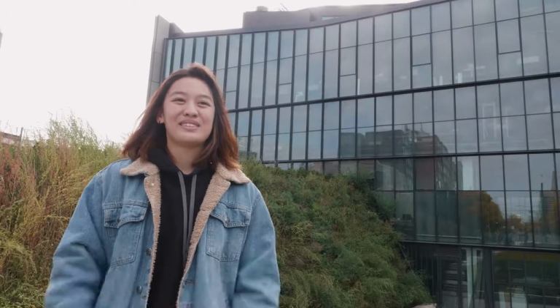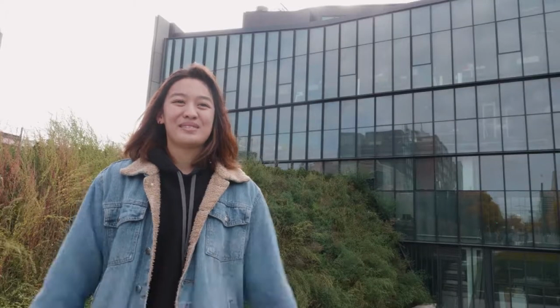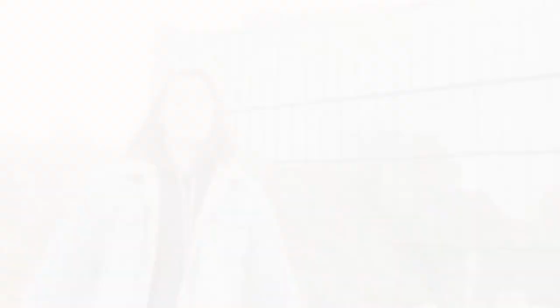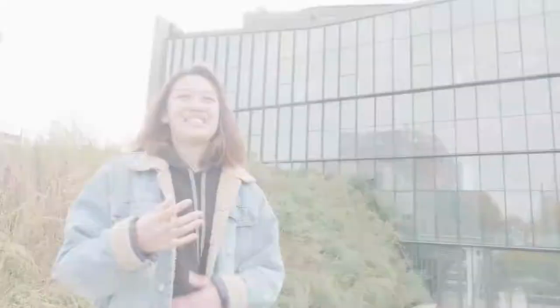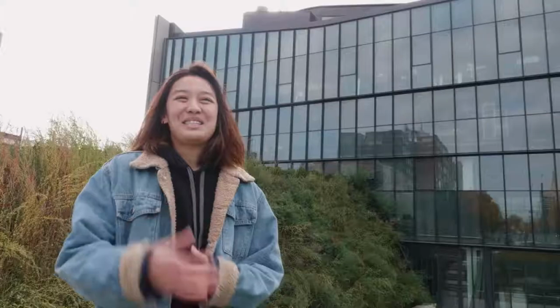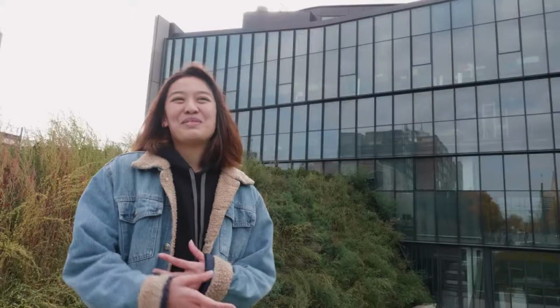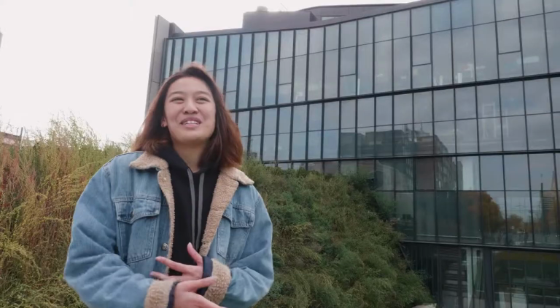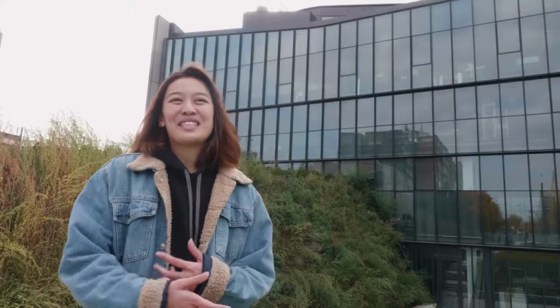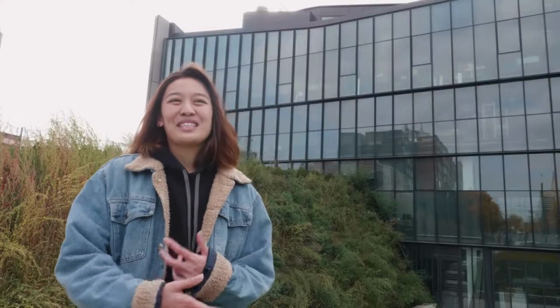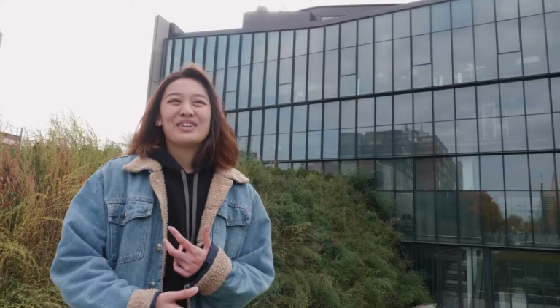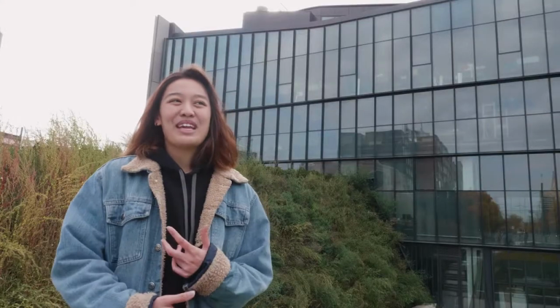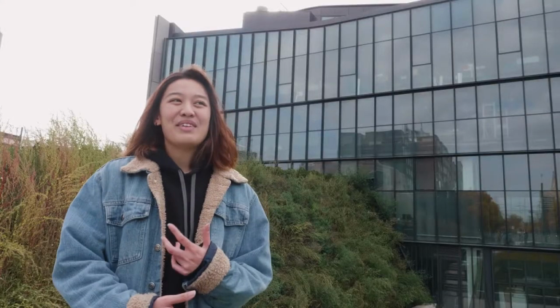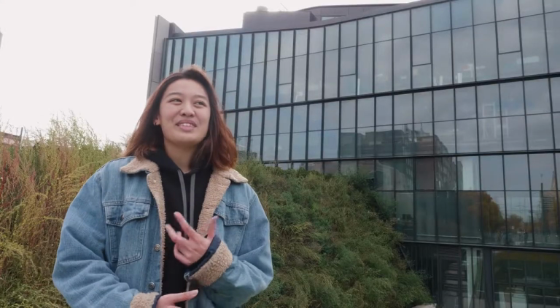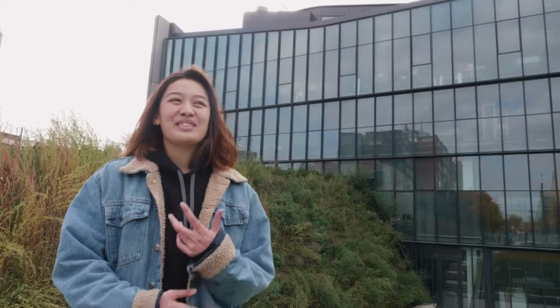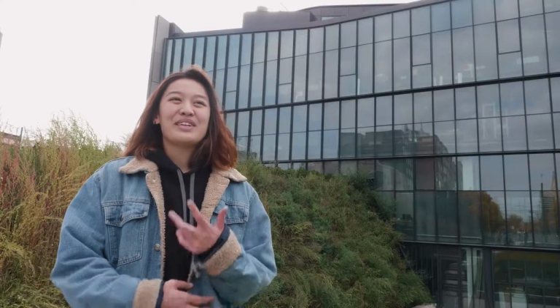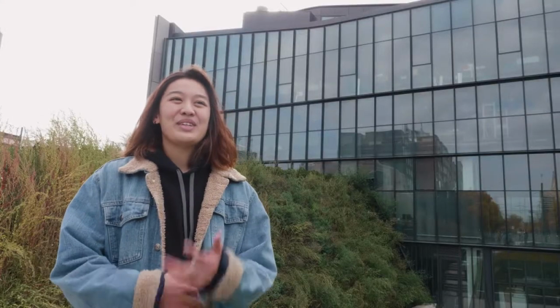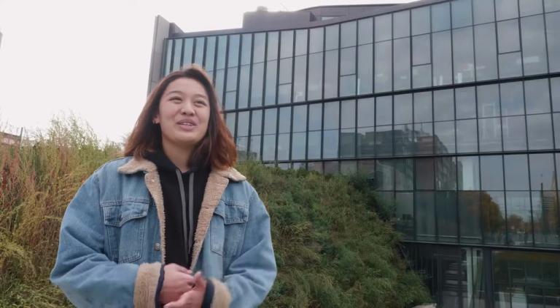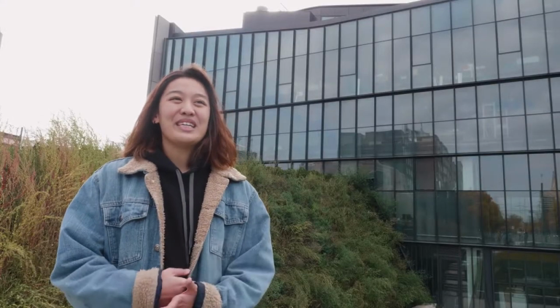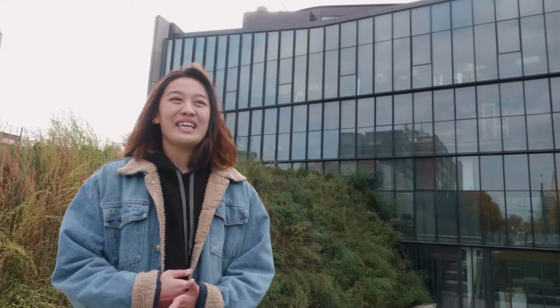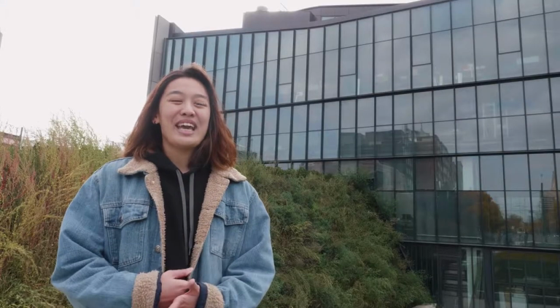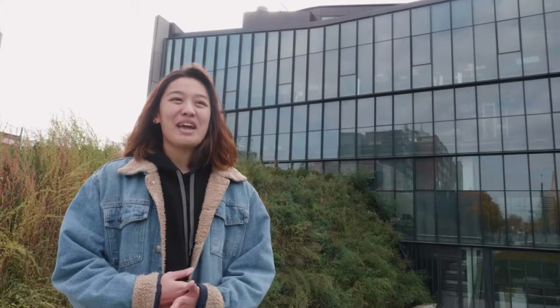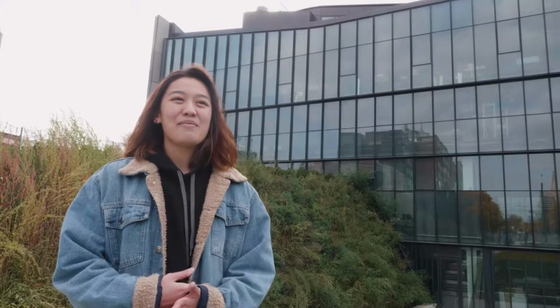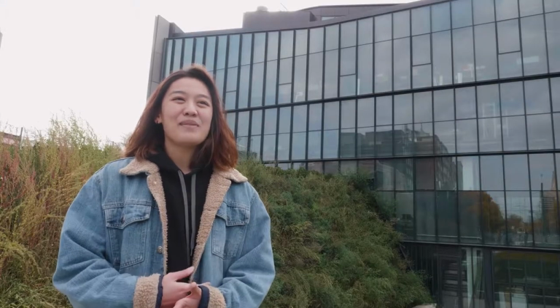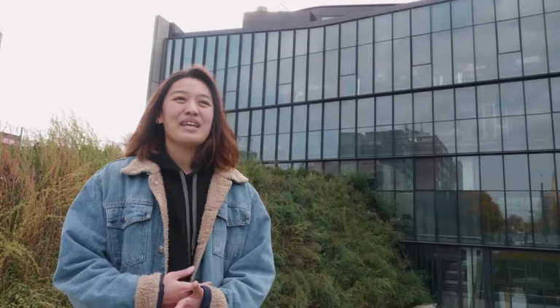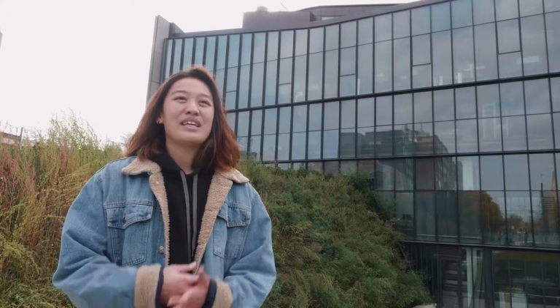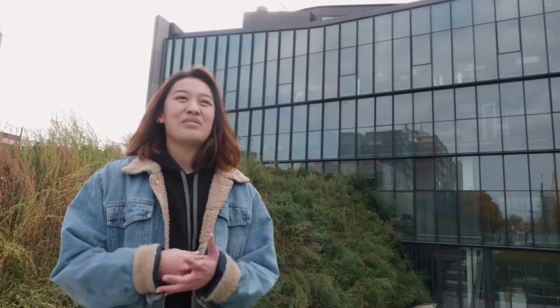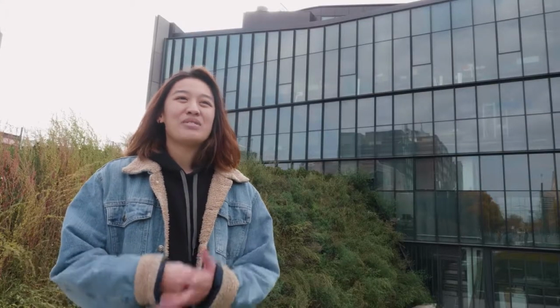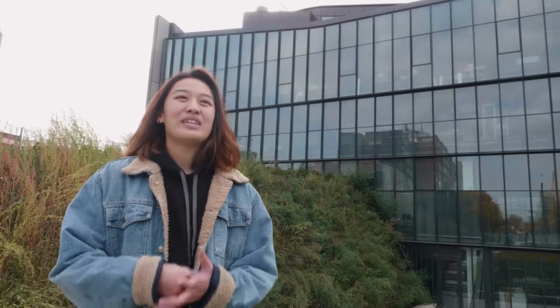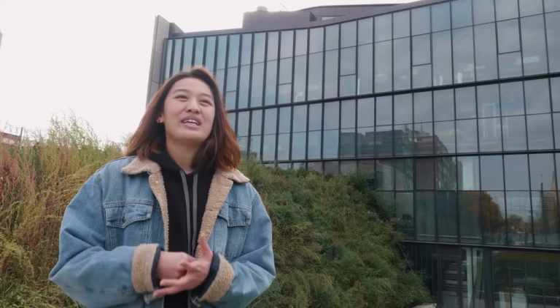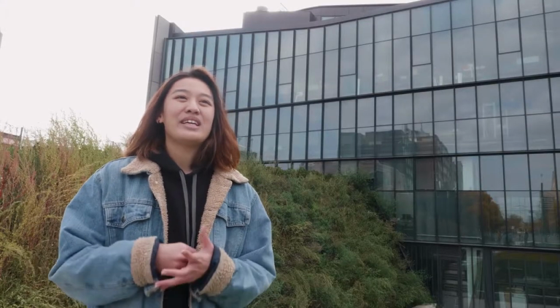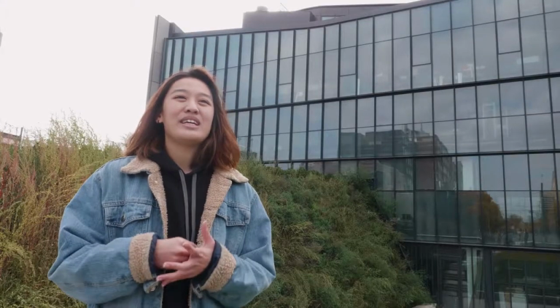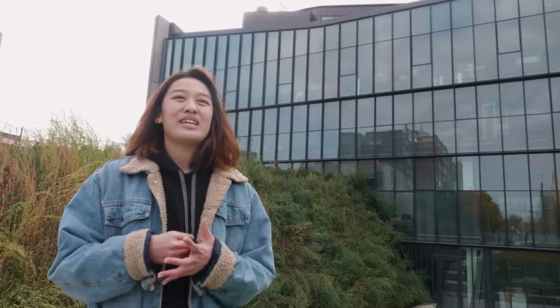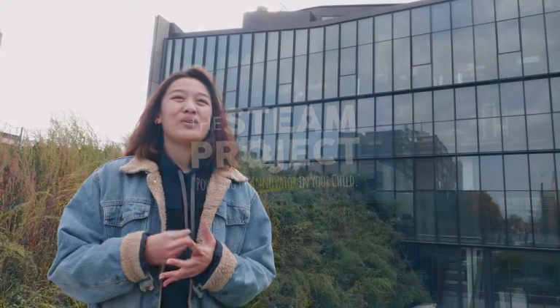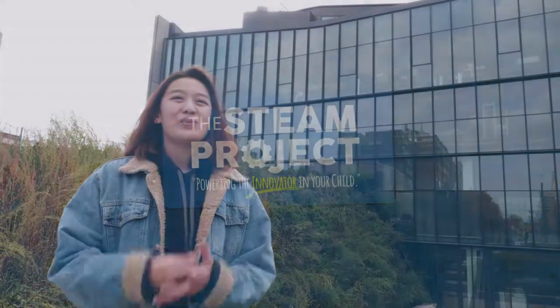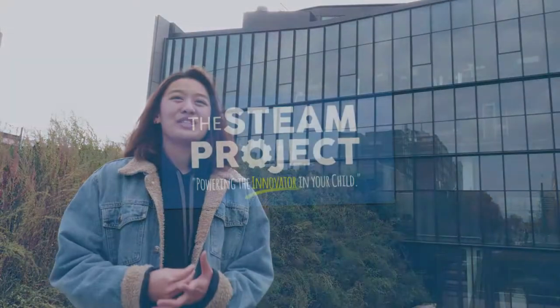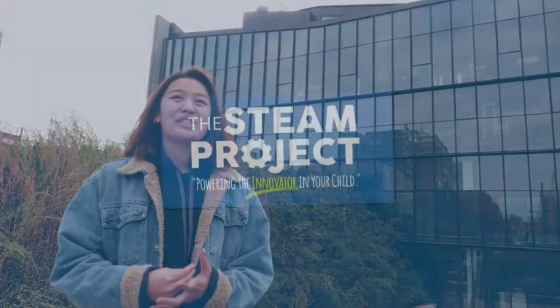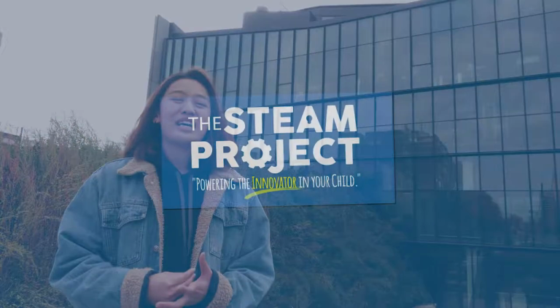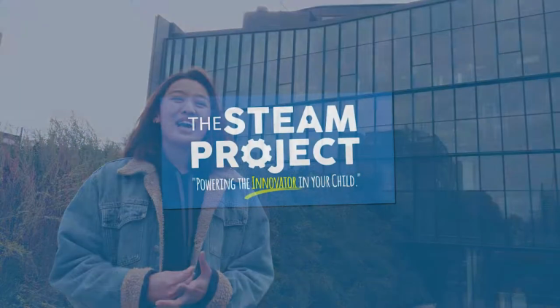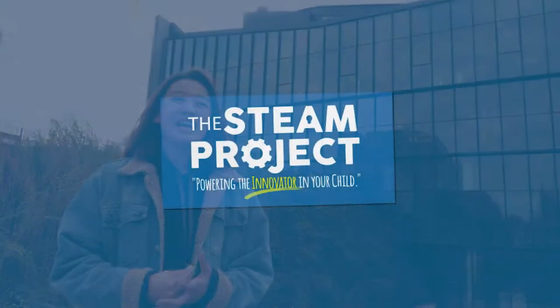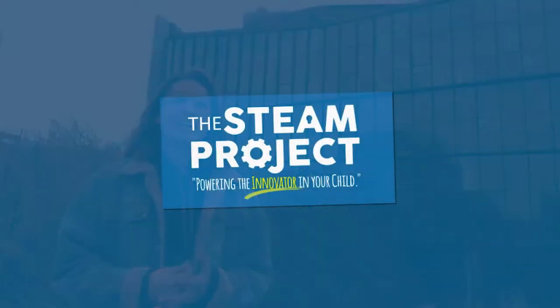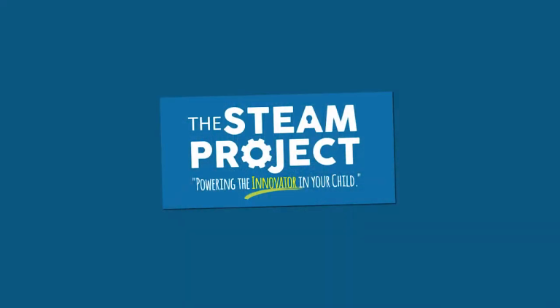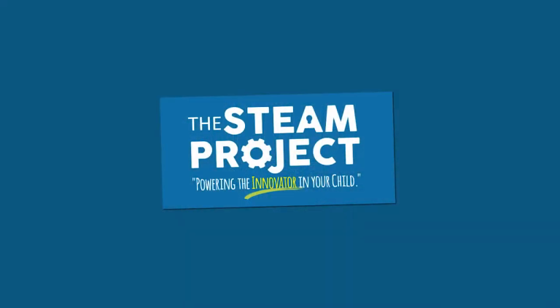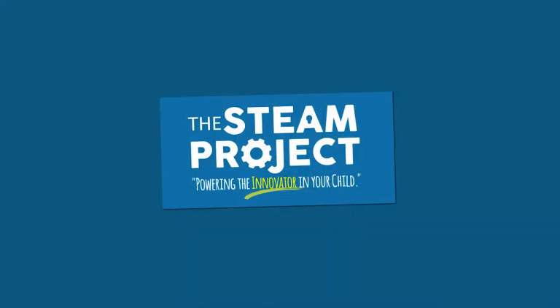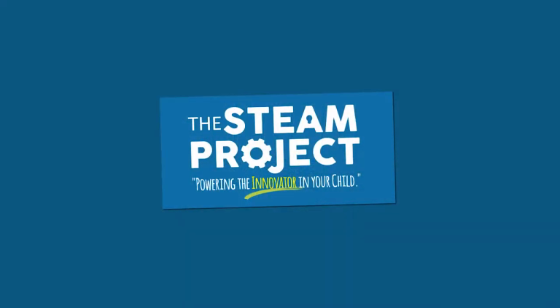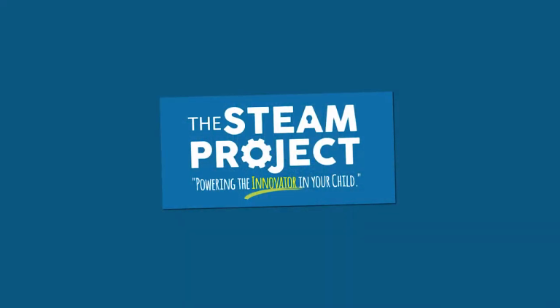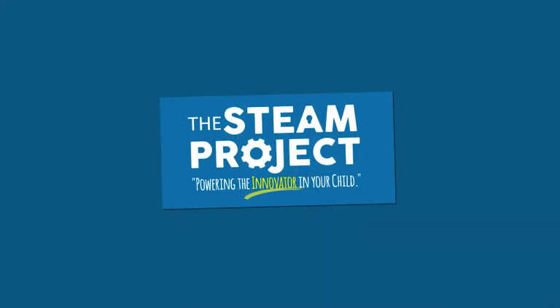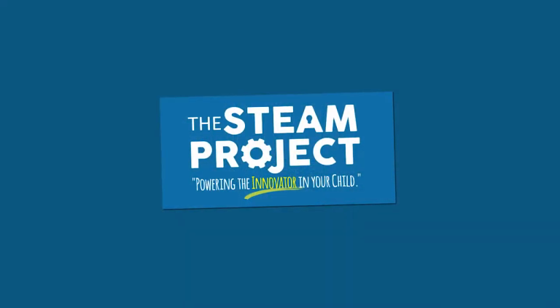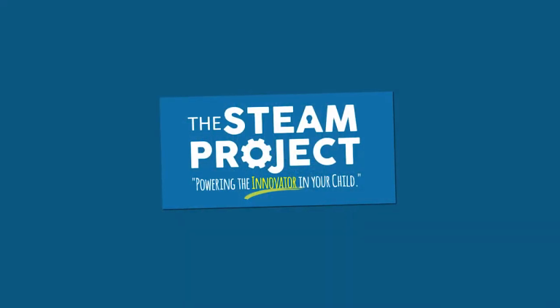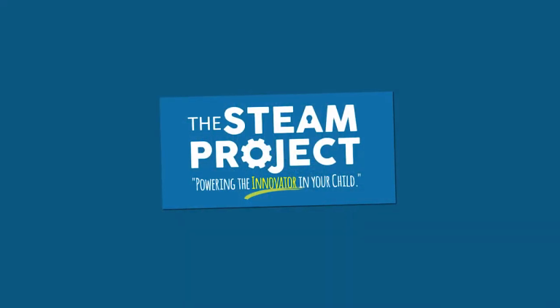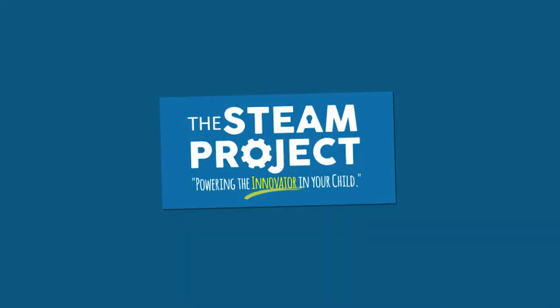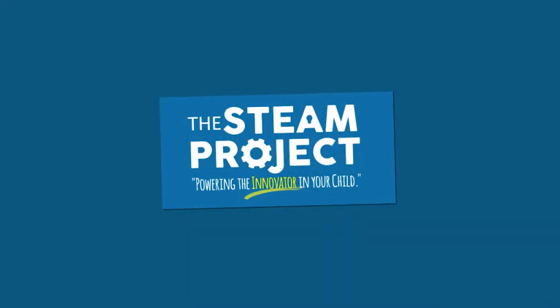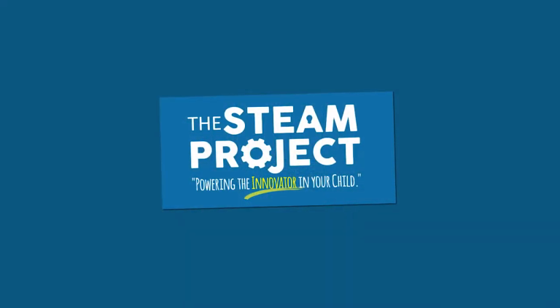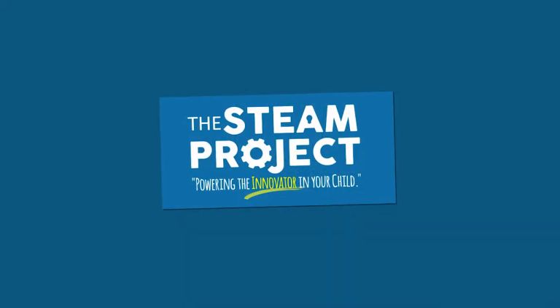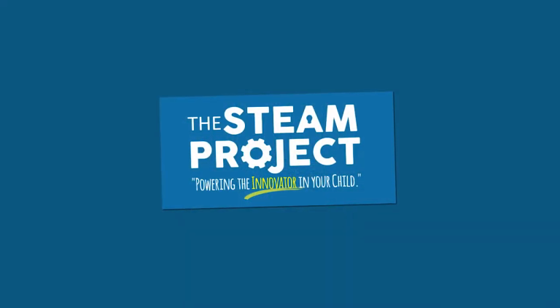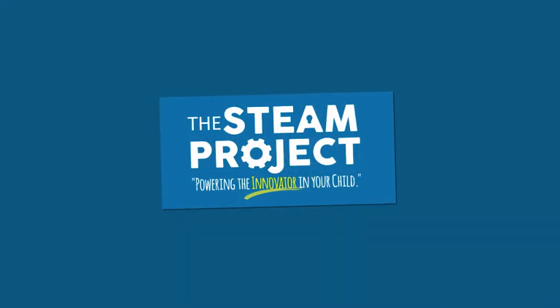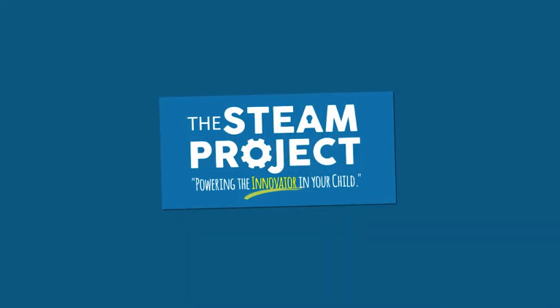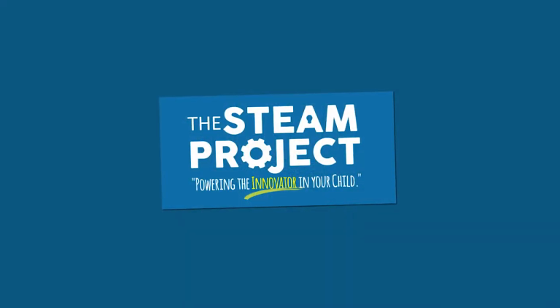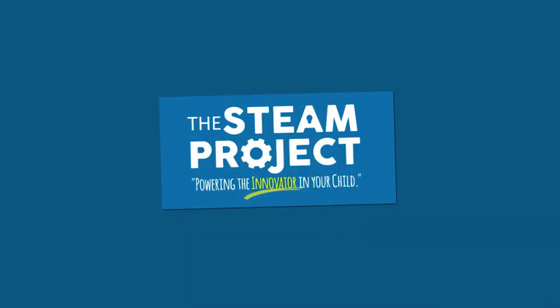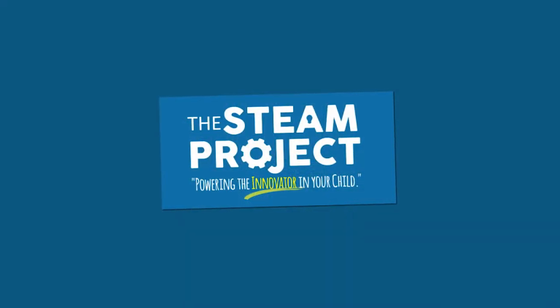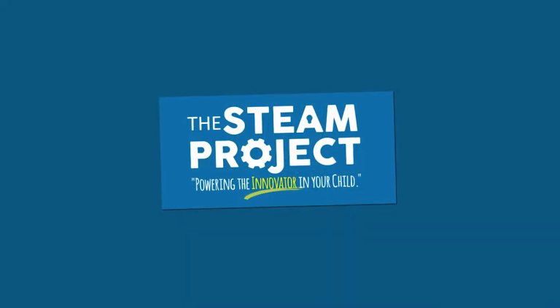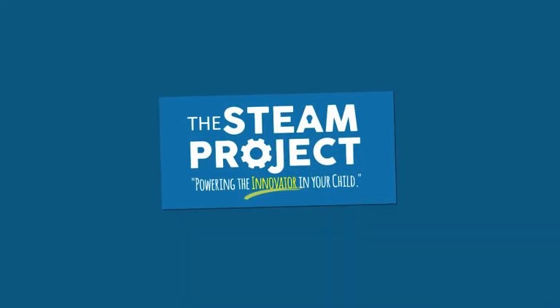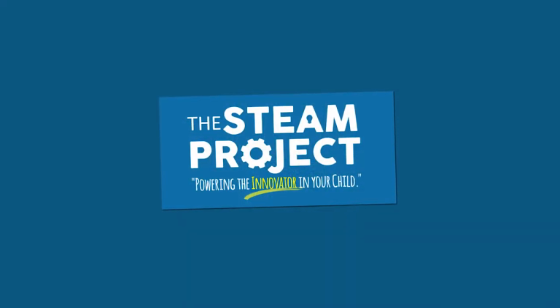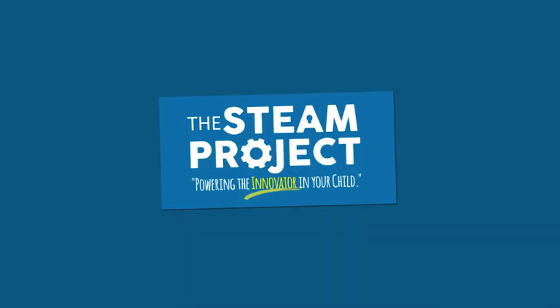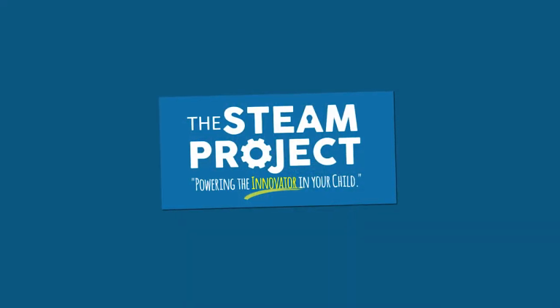This STEAM Project Summer Camp is a very unique camp and I really wish that the camp existed when I was a kid.